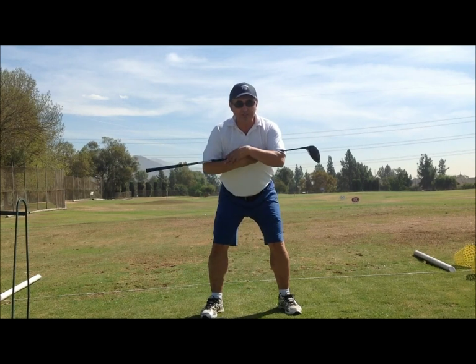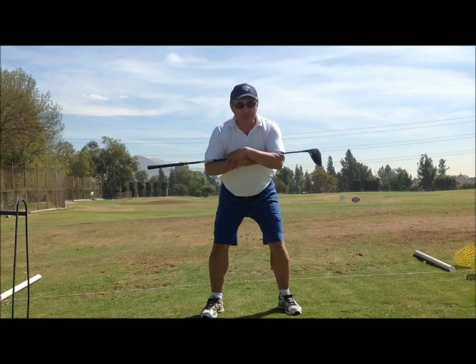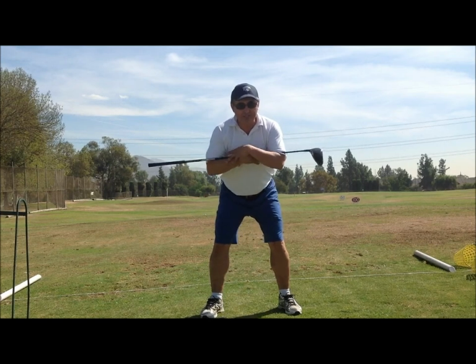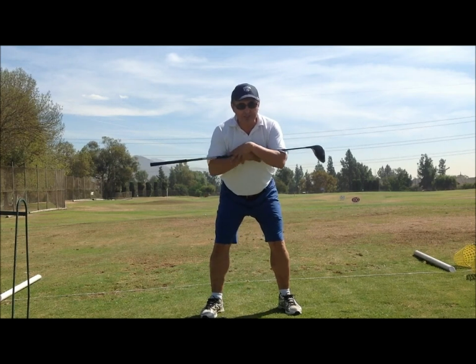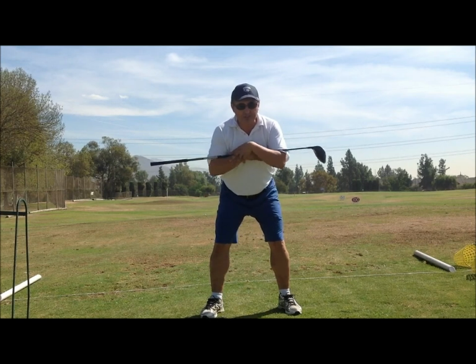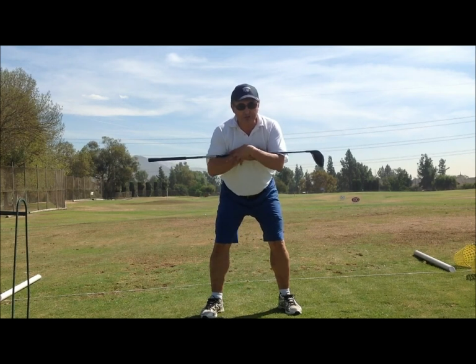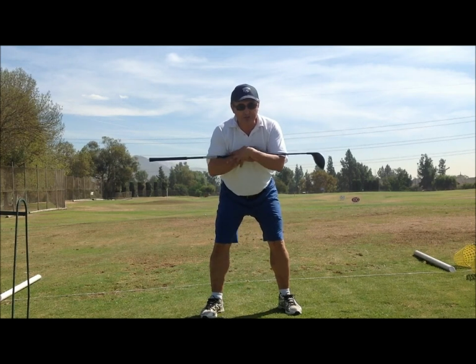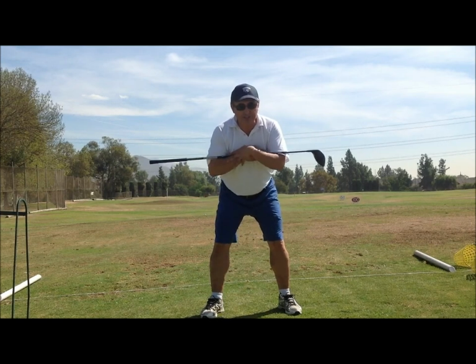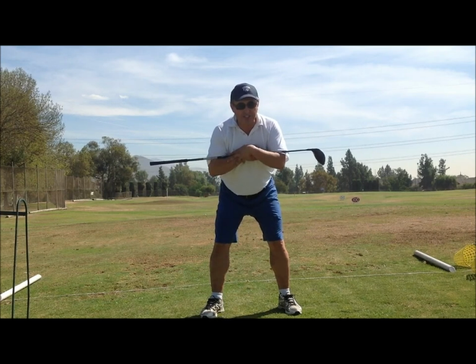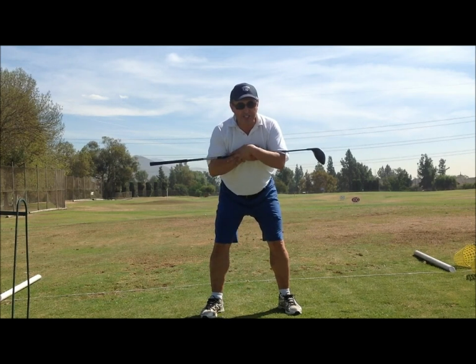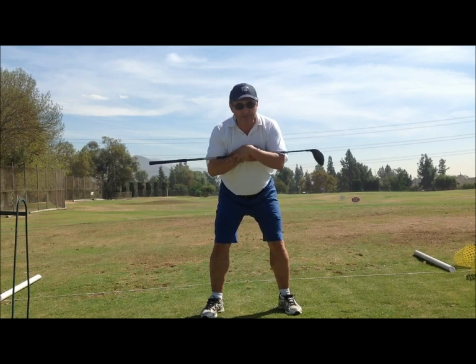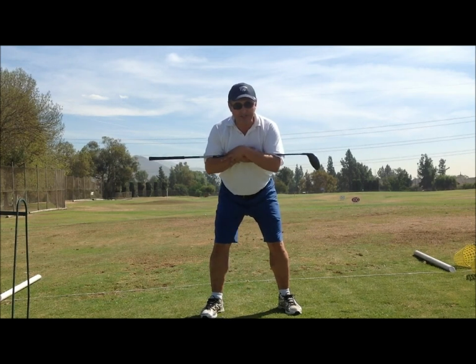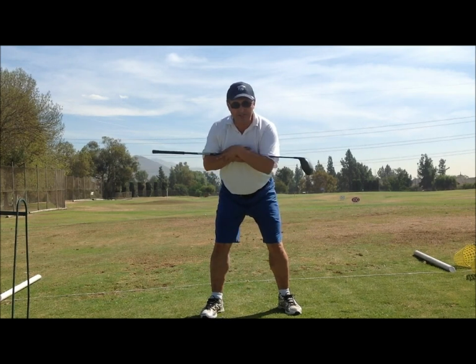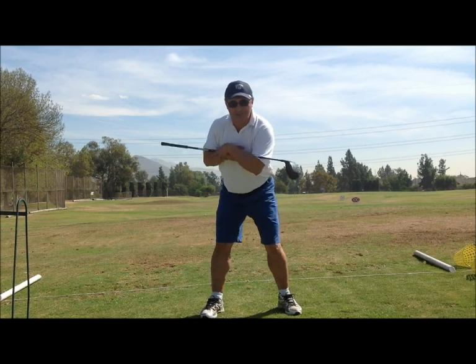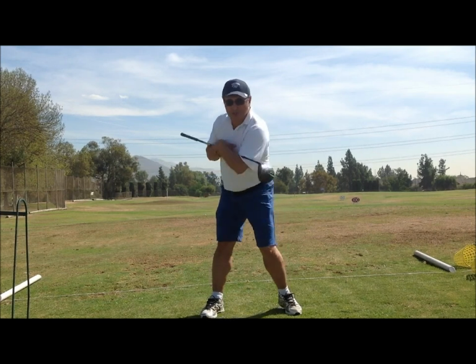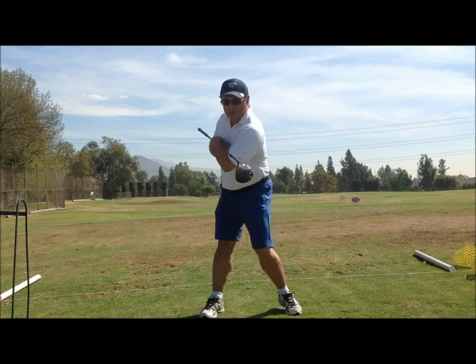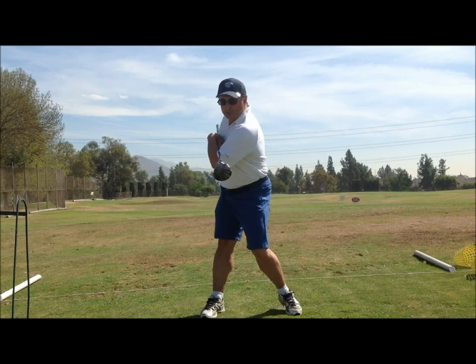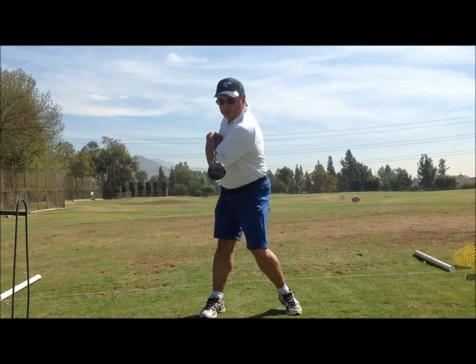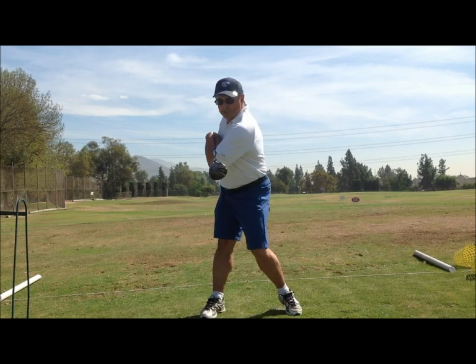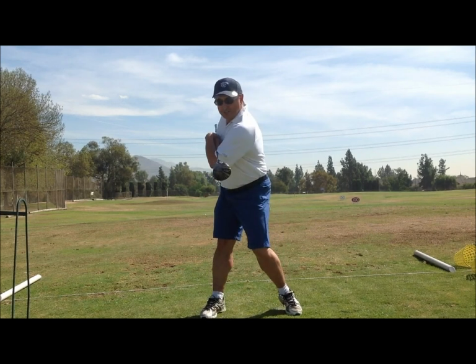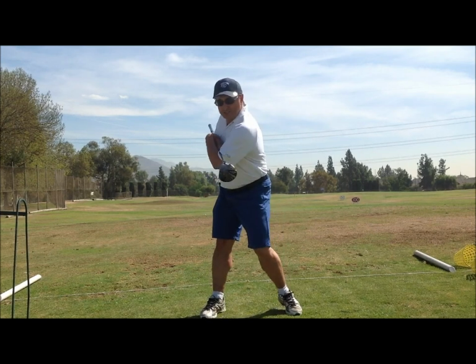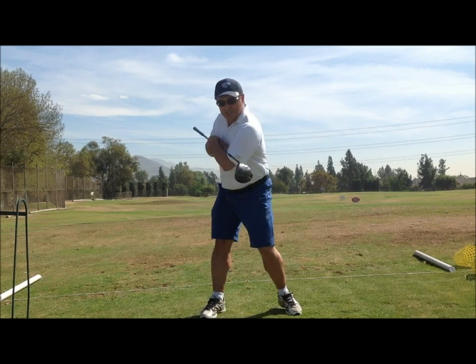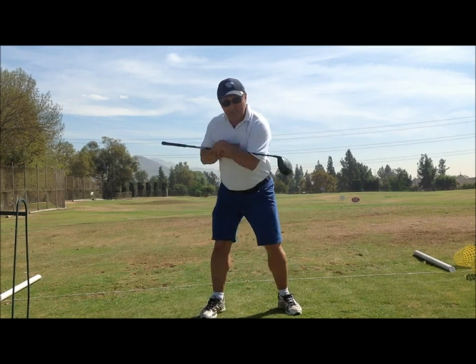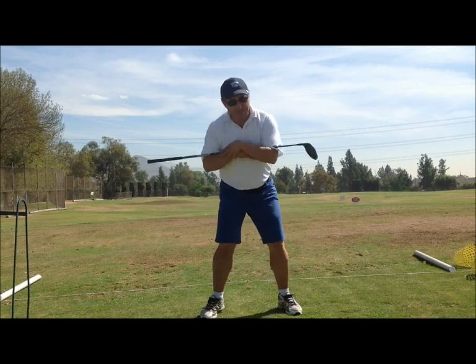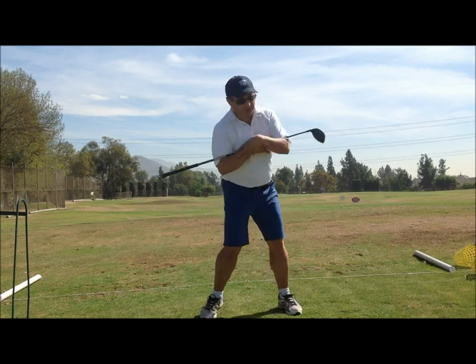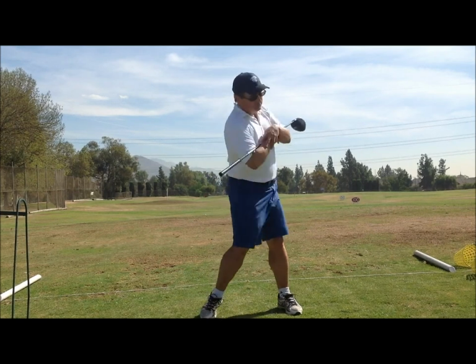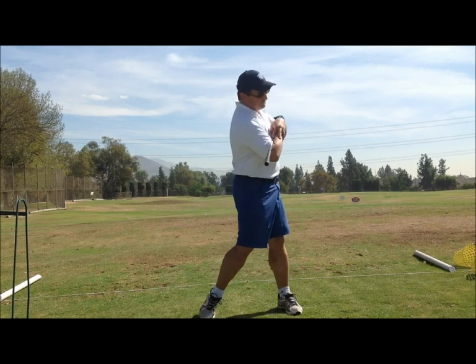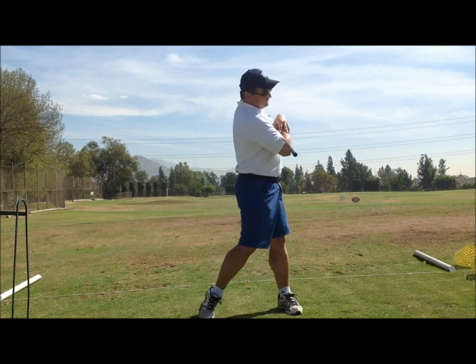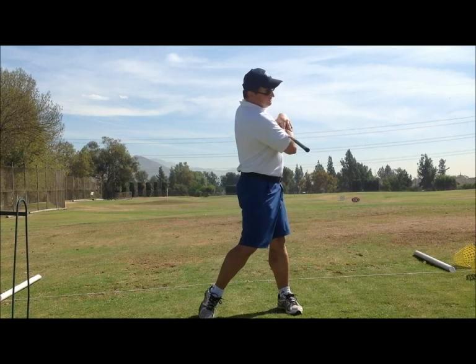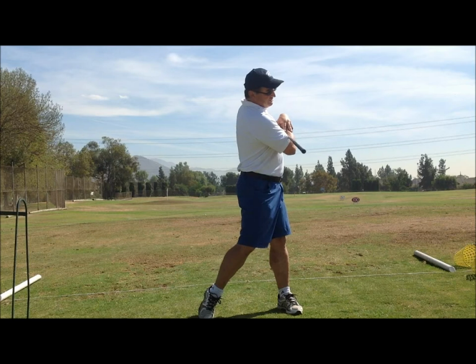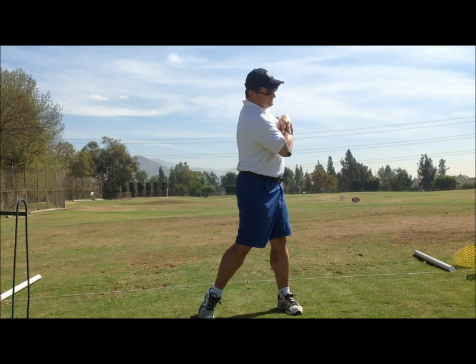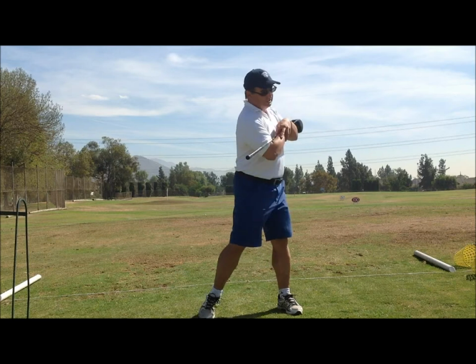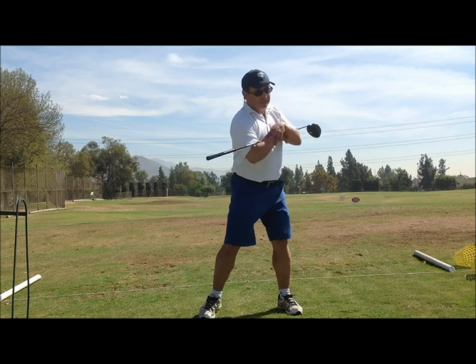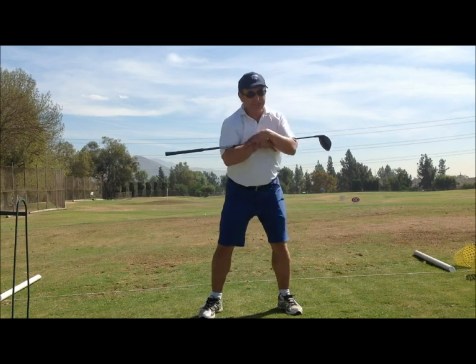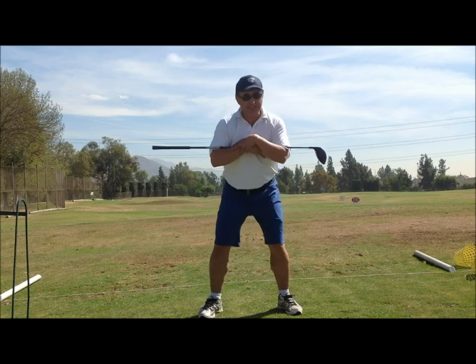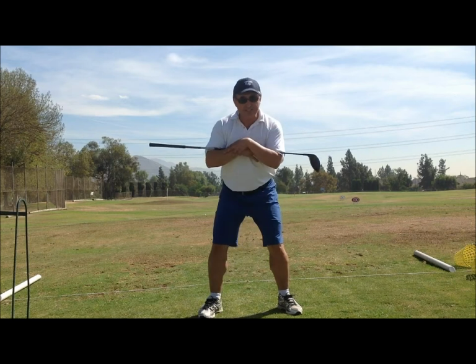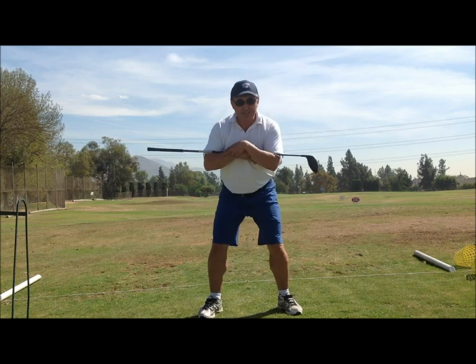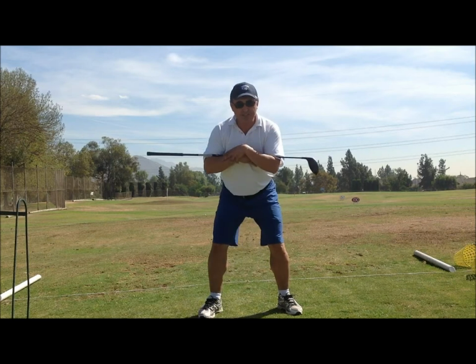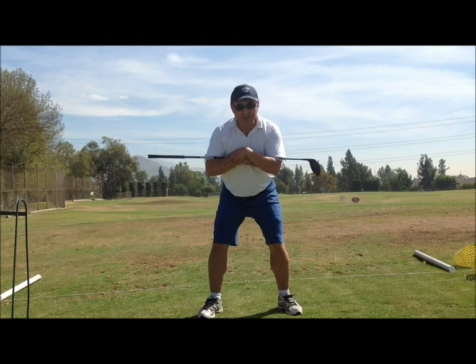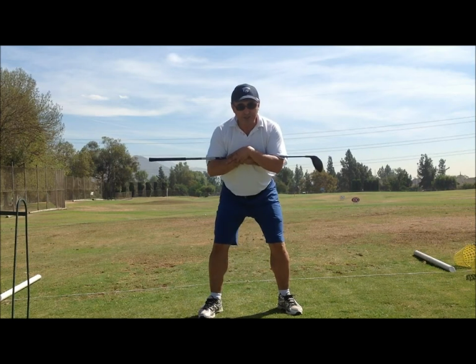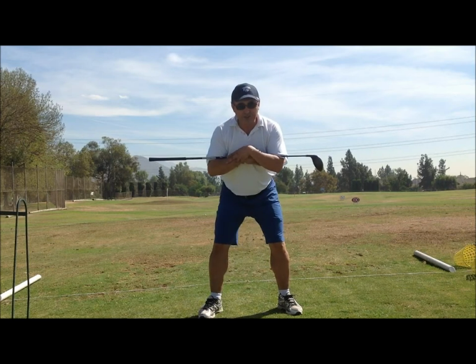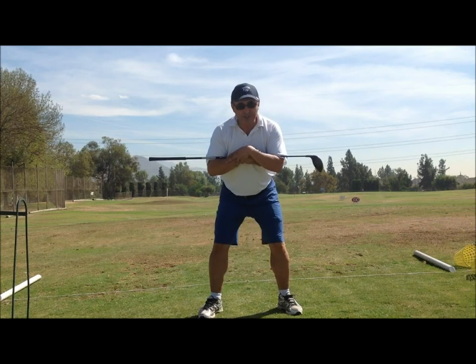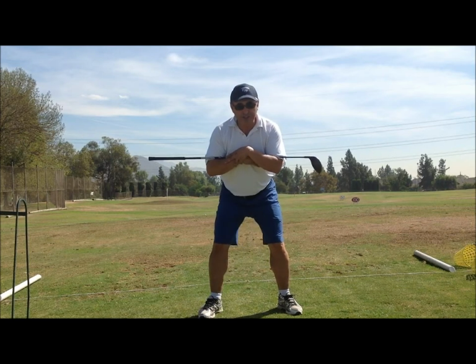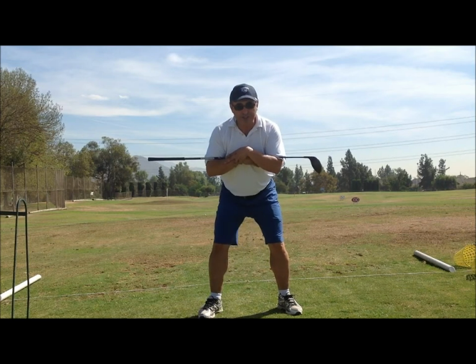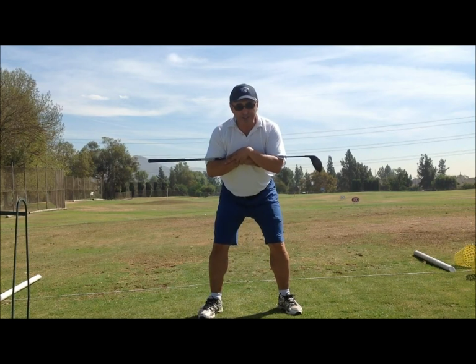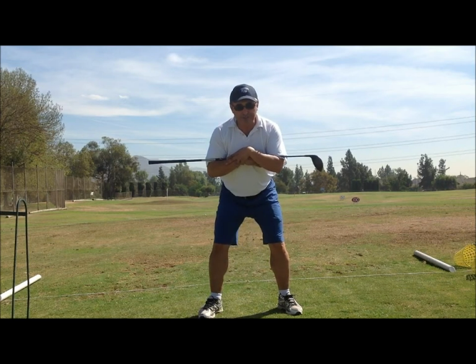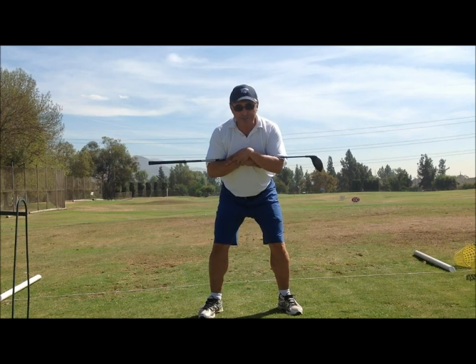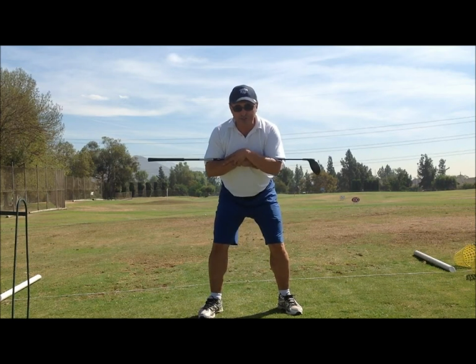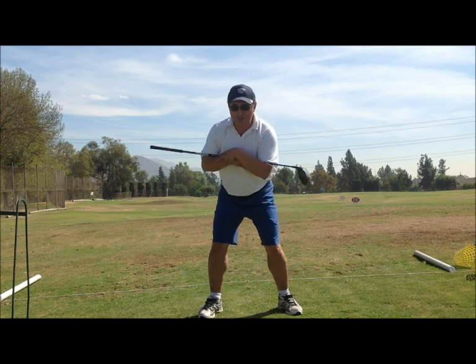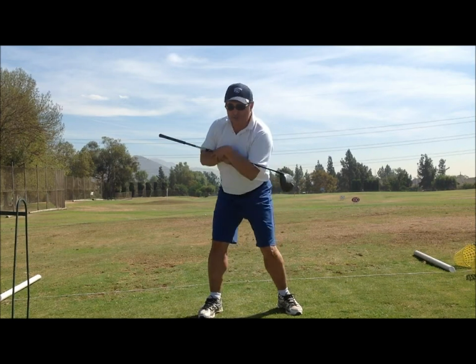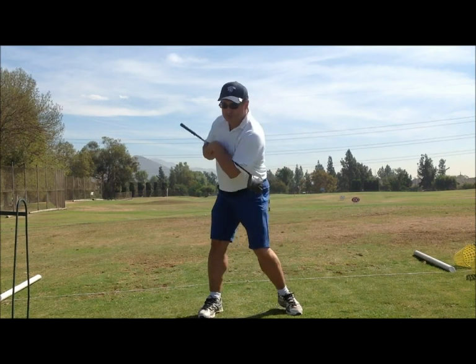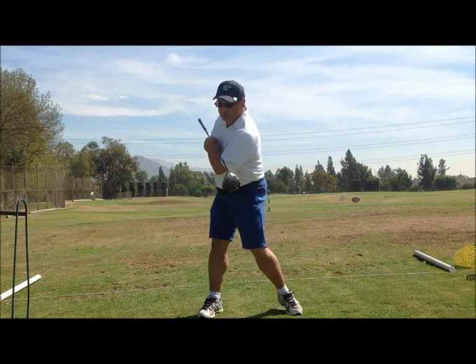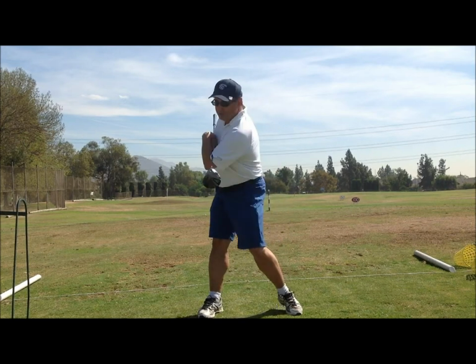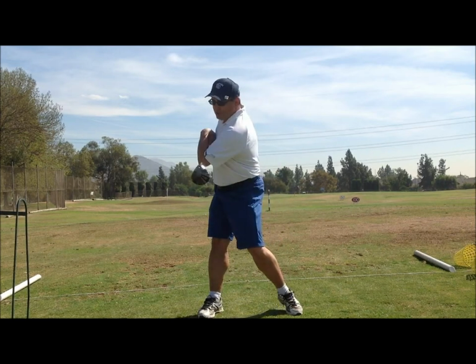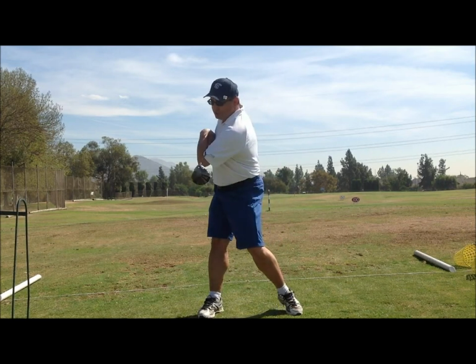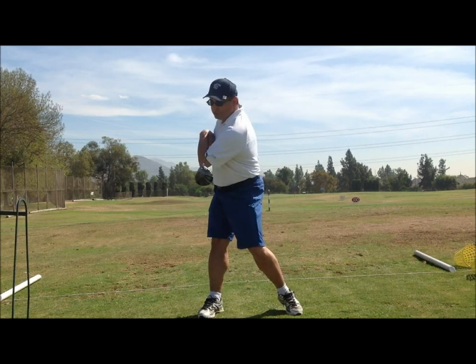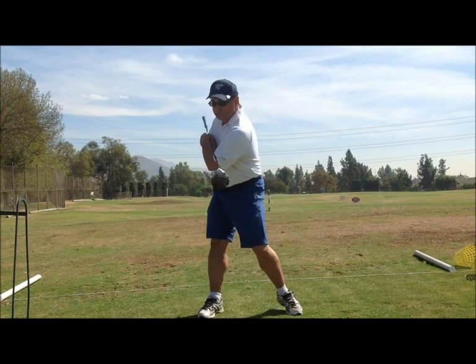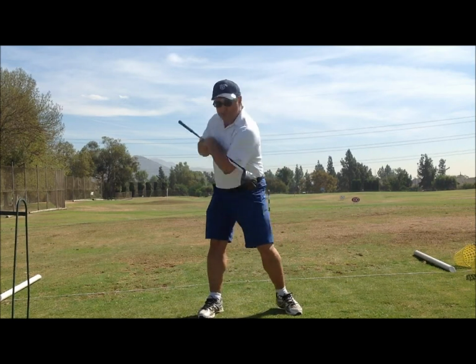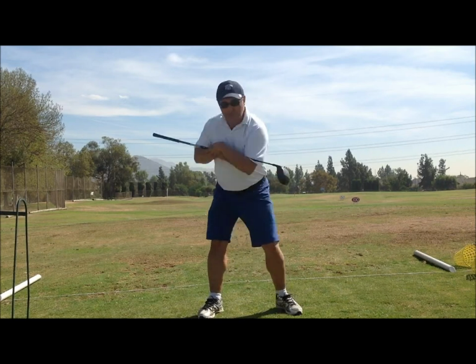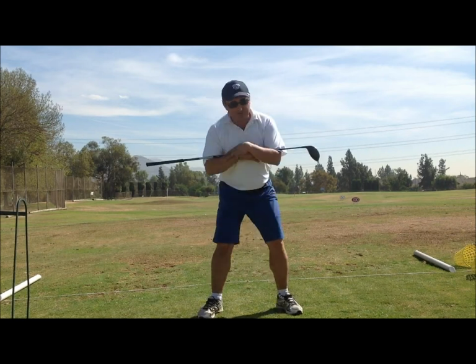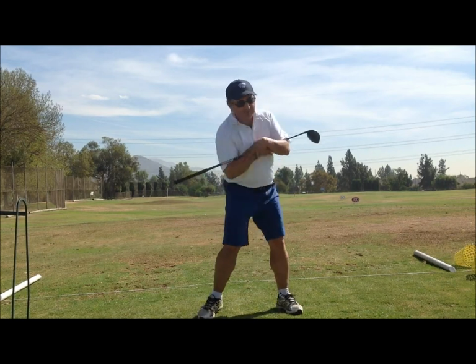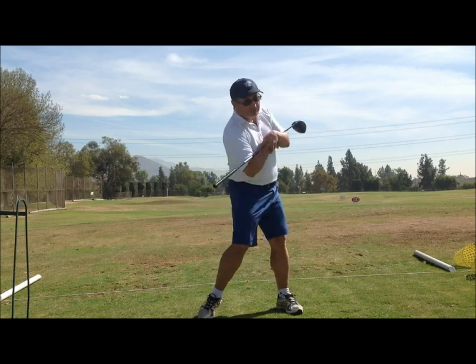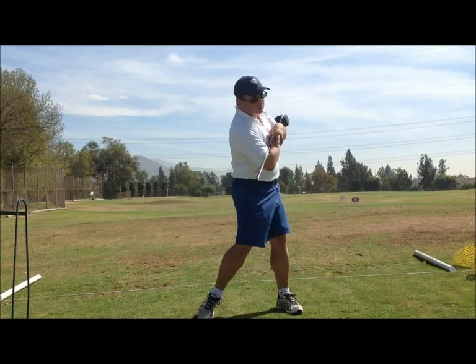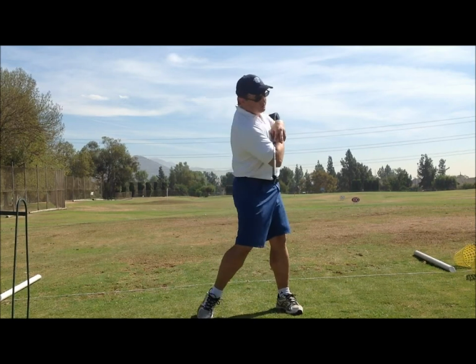So you're using a lot of hip turn. You're turning your hips — turn your hips back, turn your hips forward.